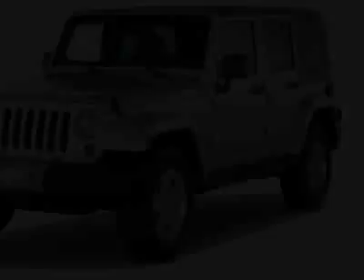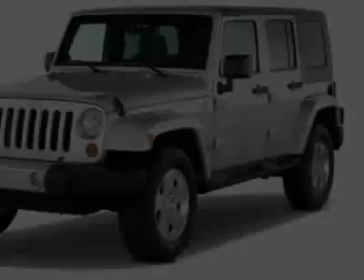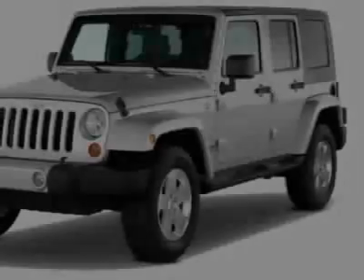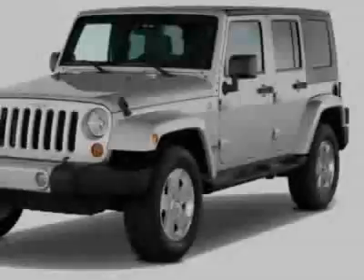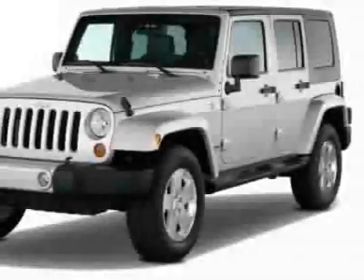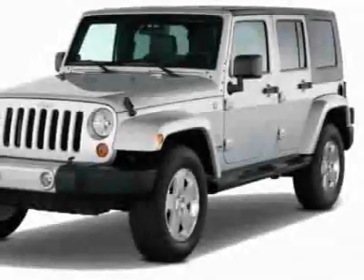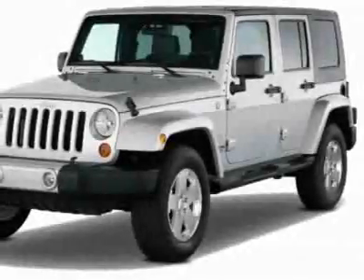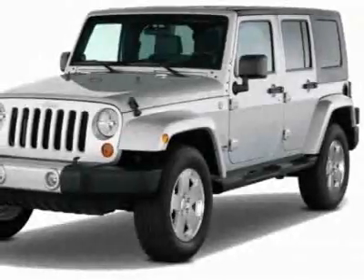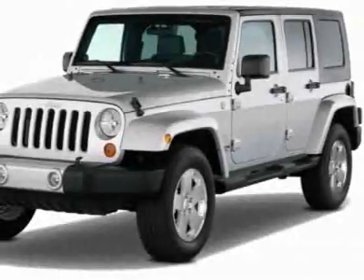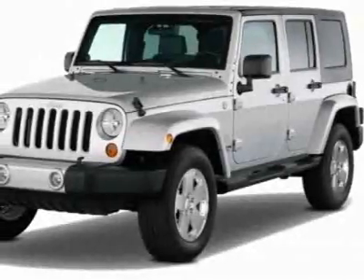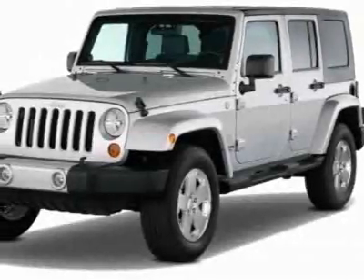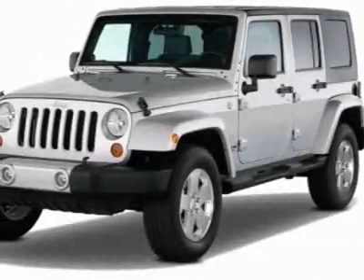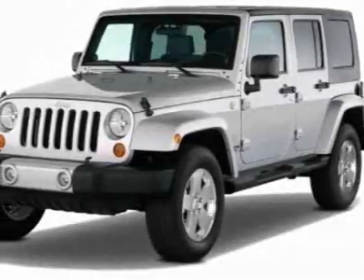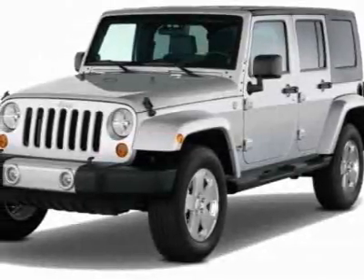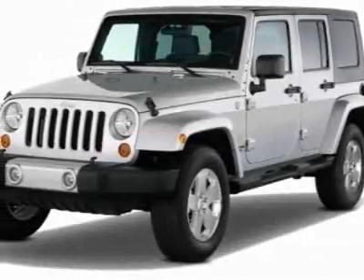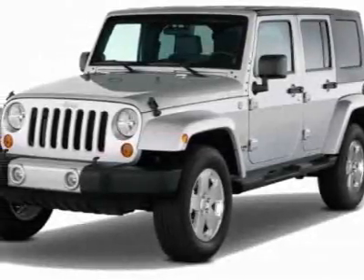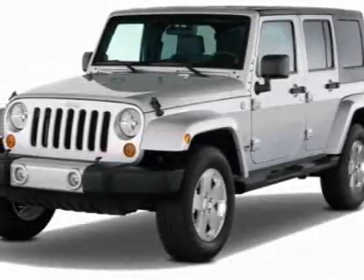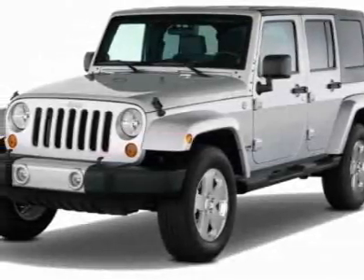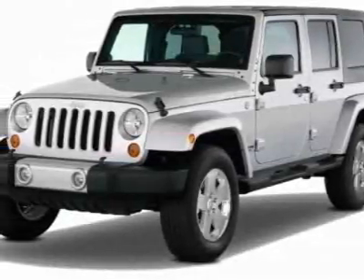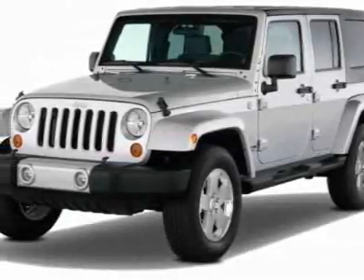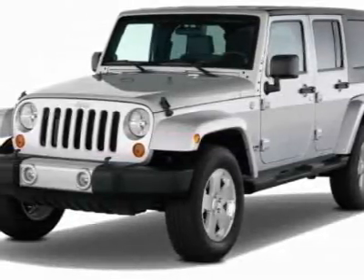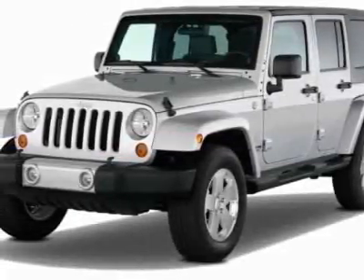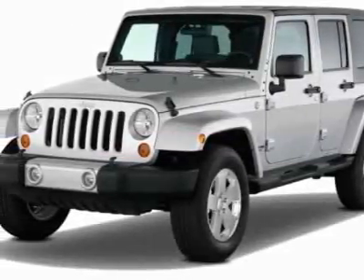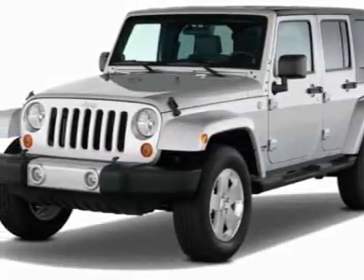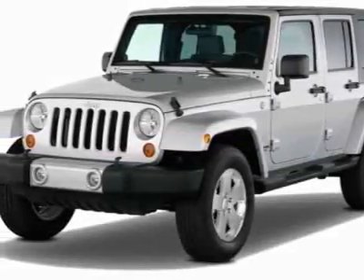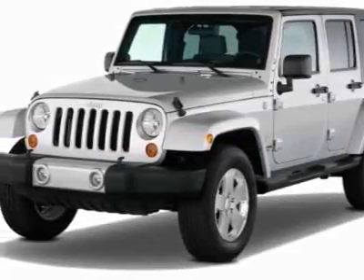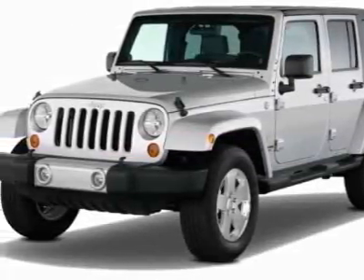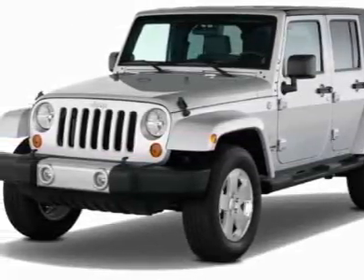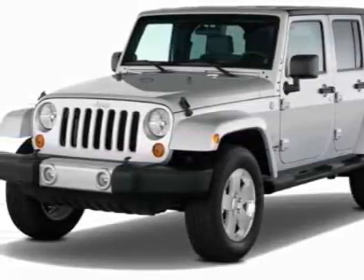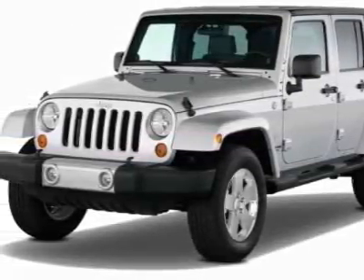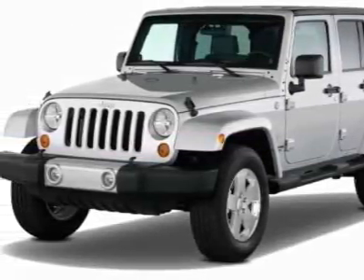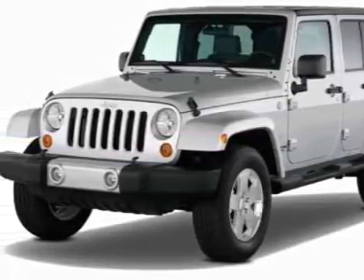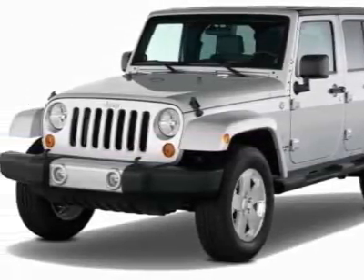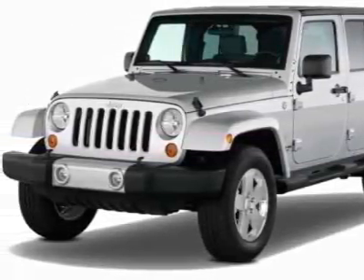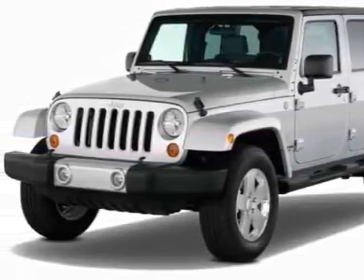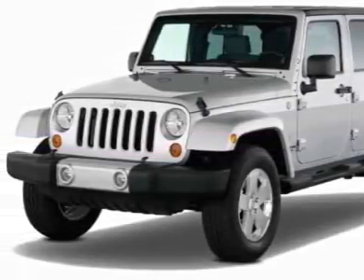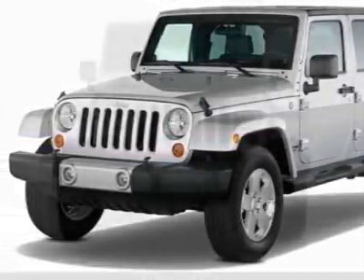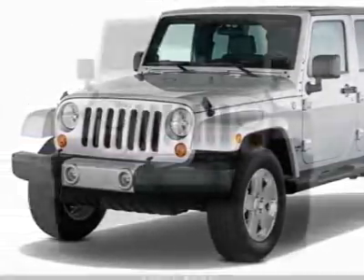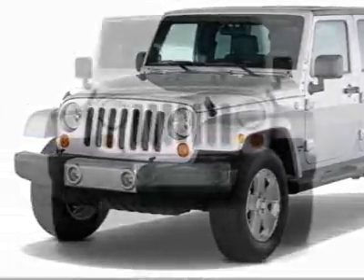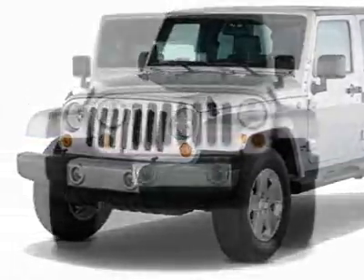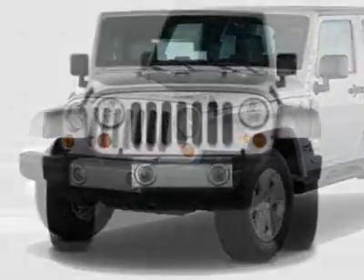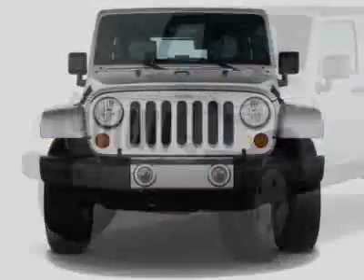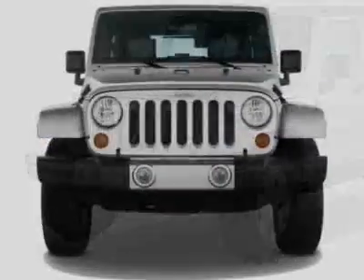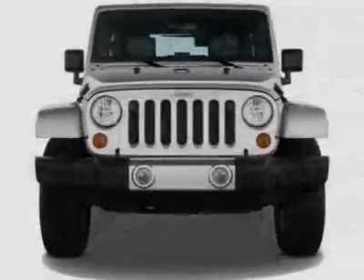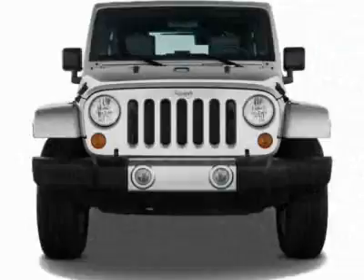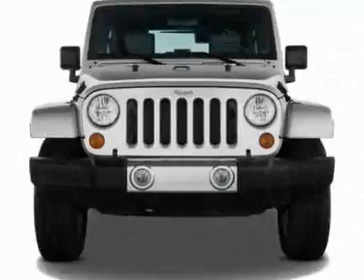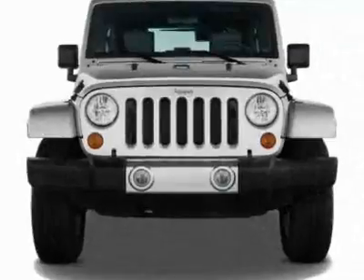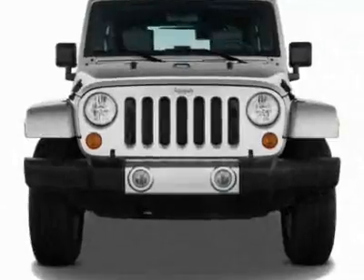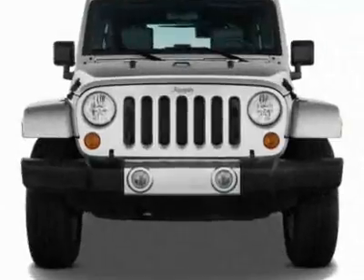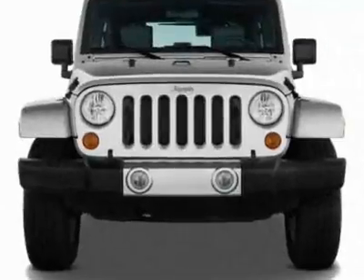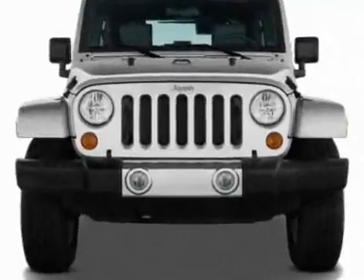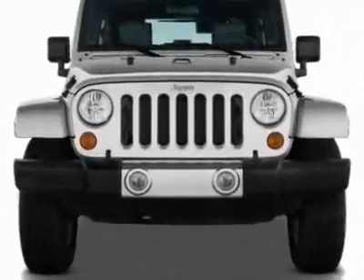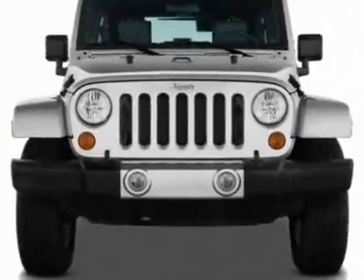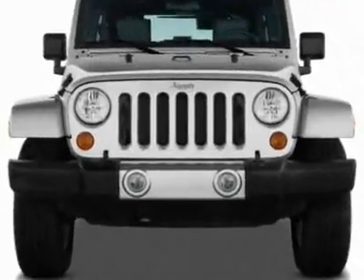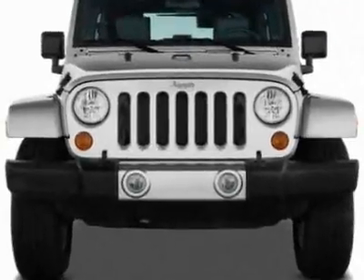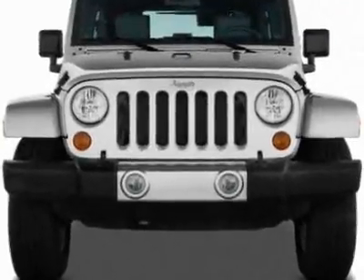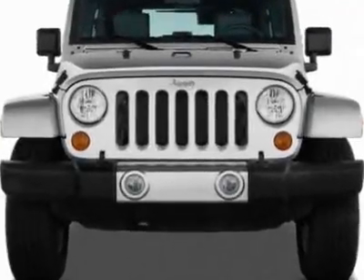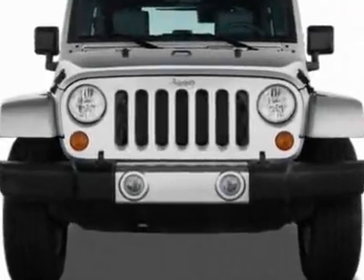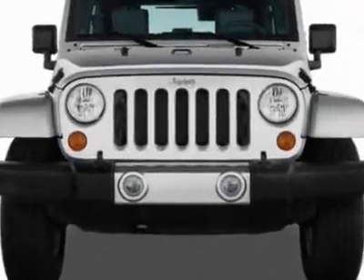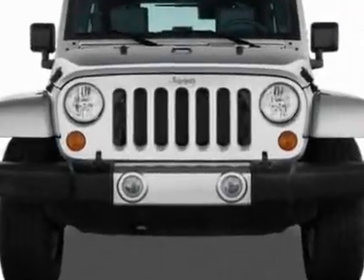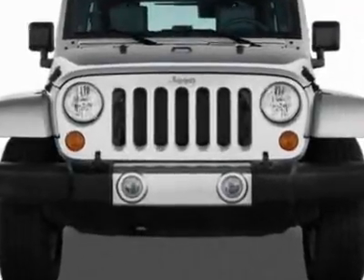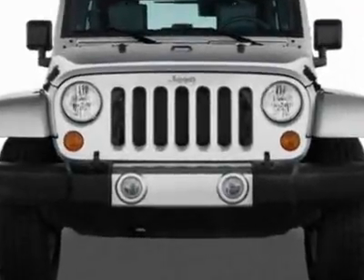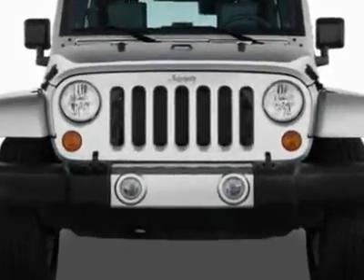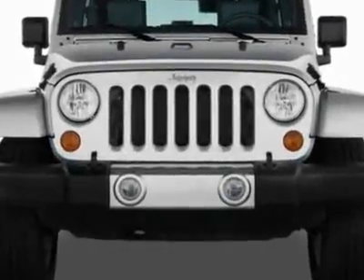Take a look at this new 2011 Jeep Wrangler Unlimited. For your protection, this vehicle has a full factory warranty.